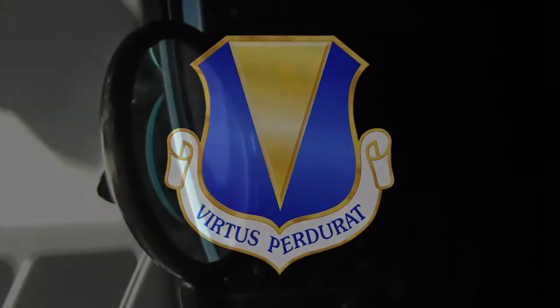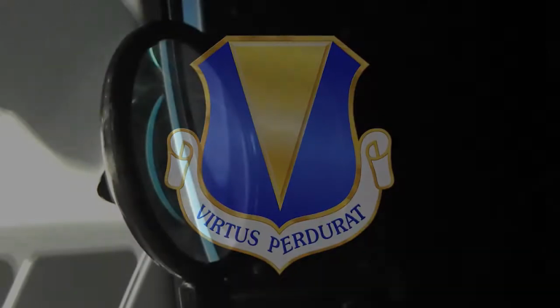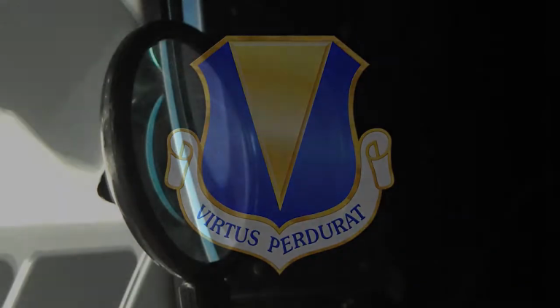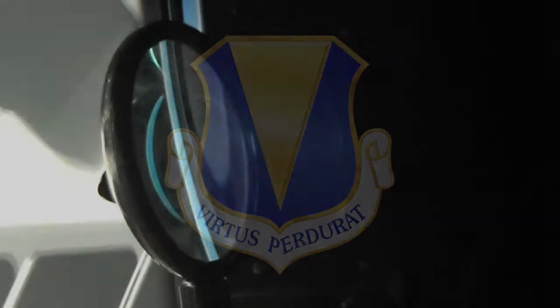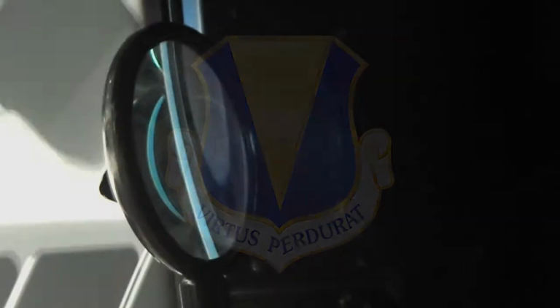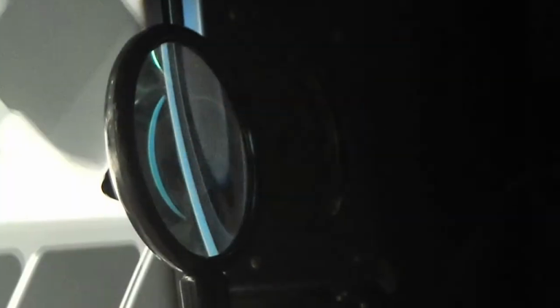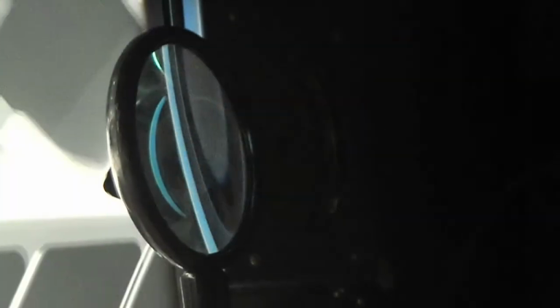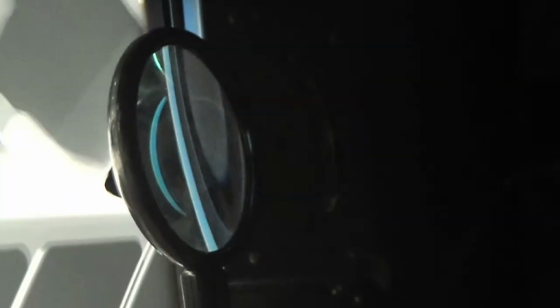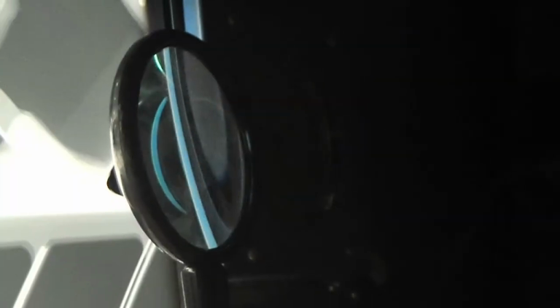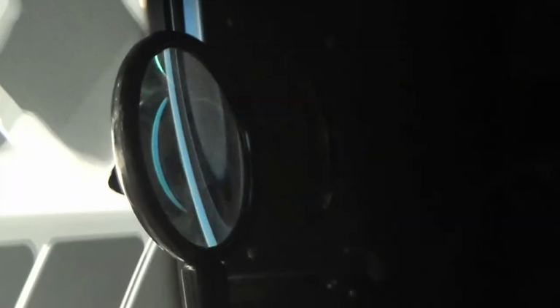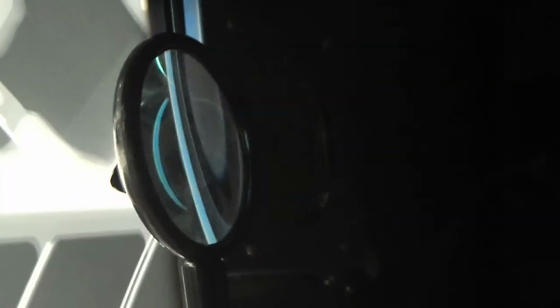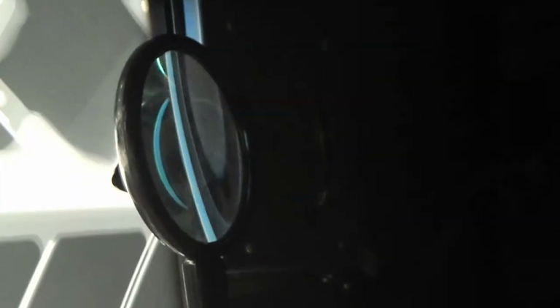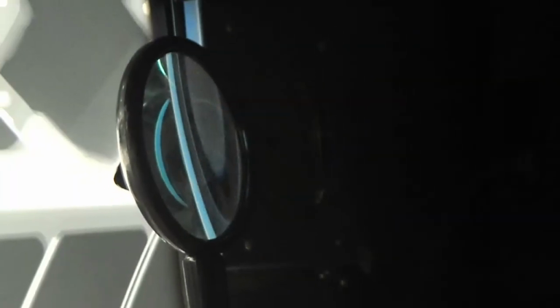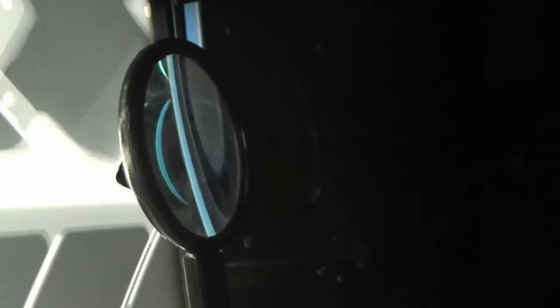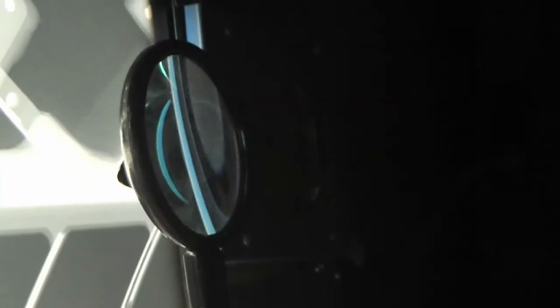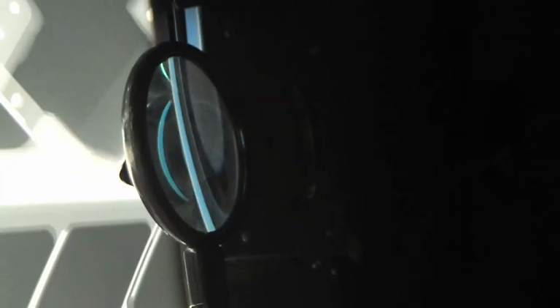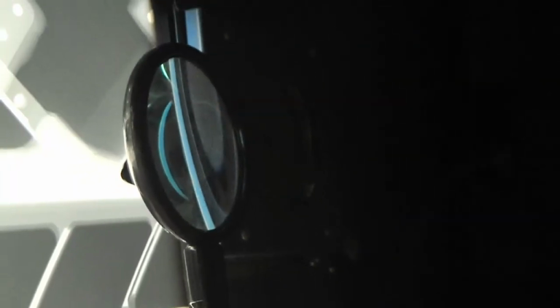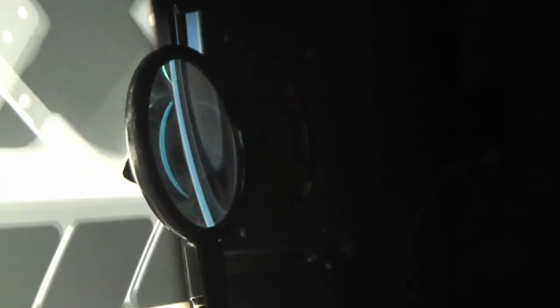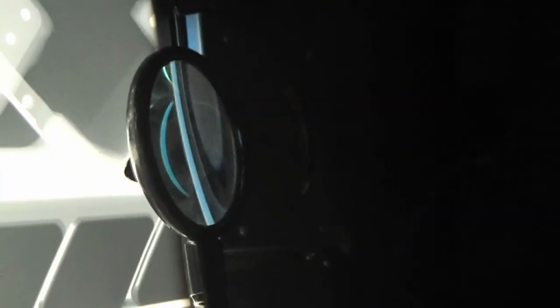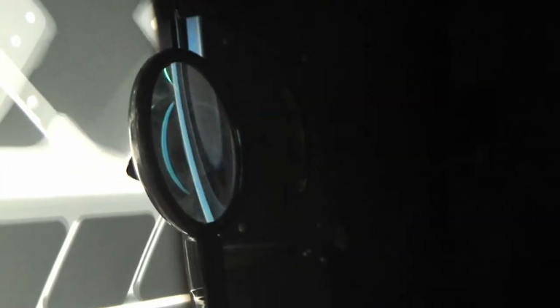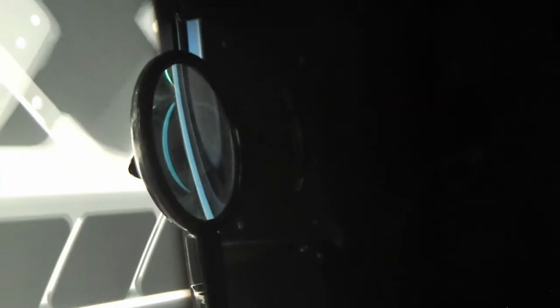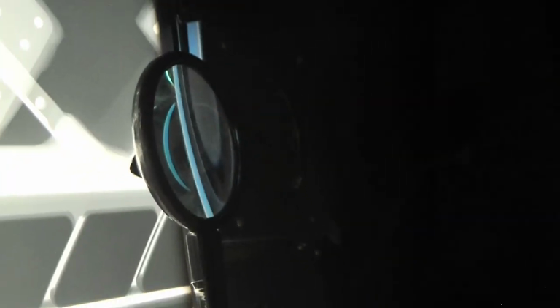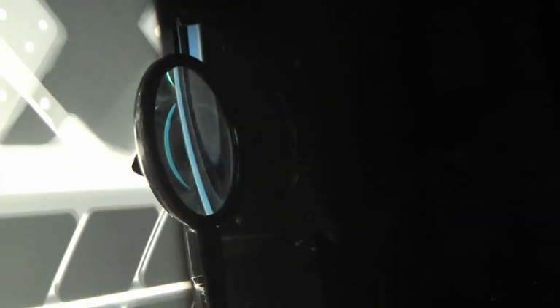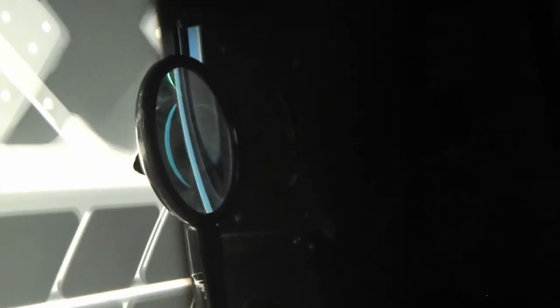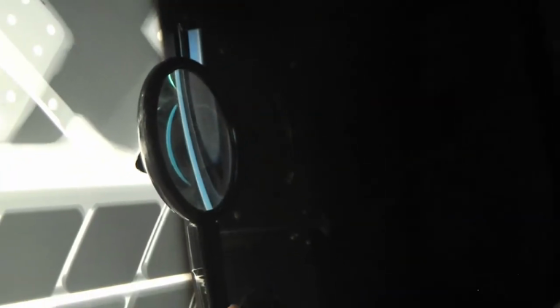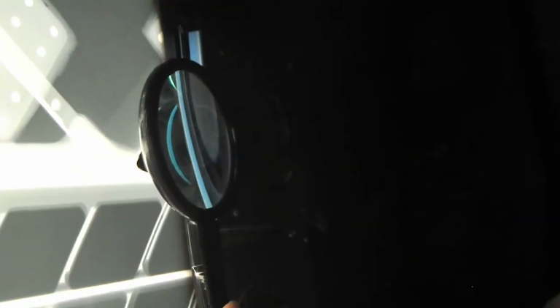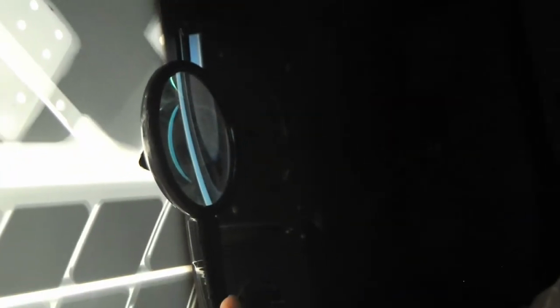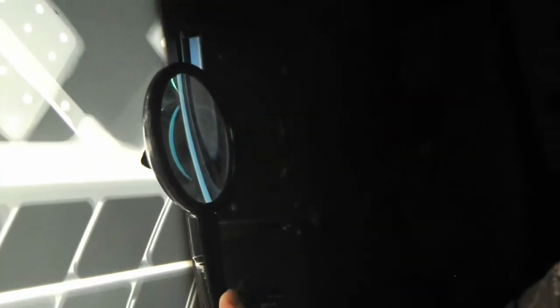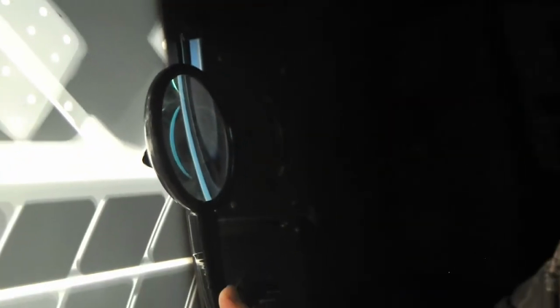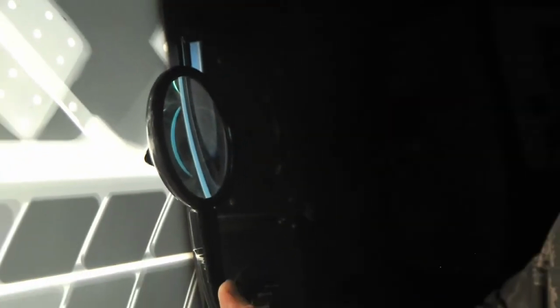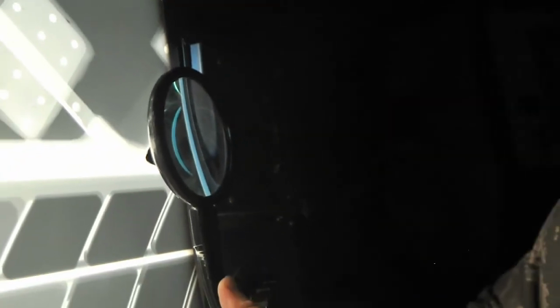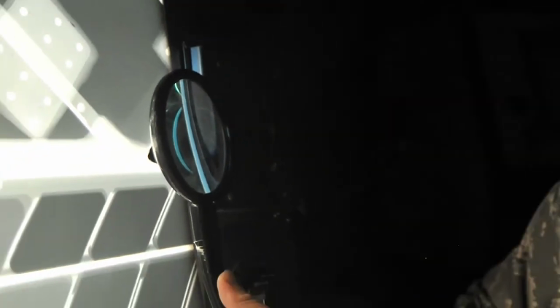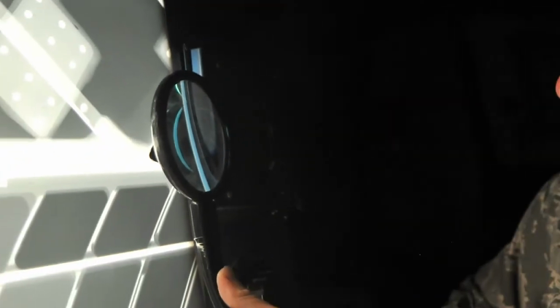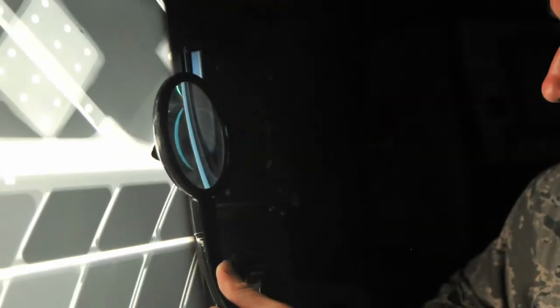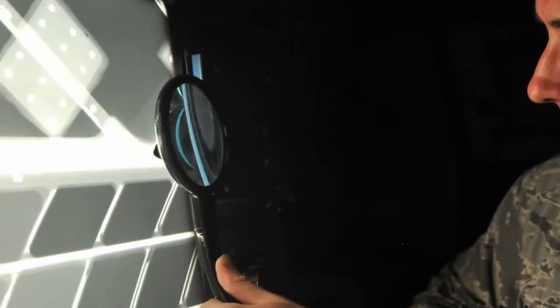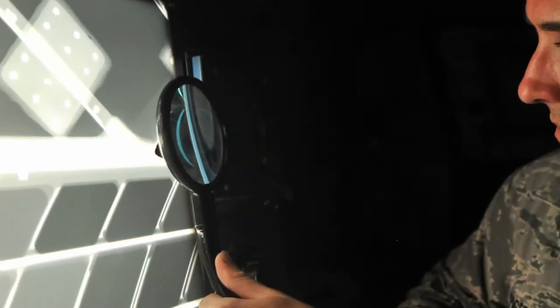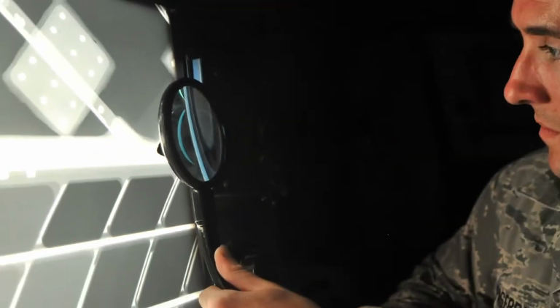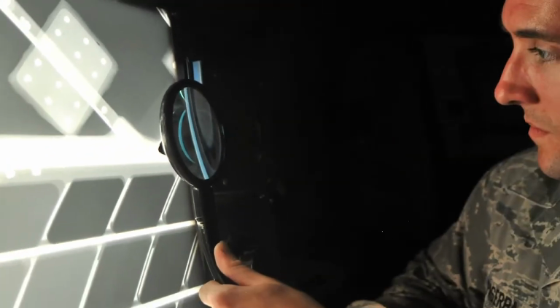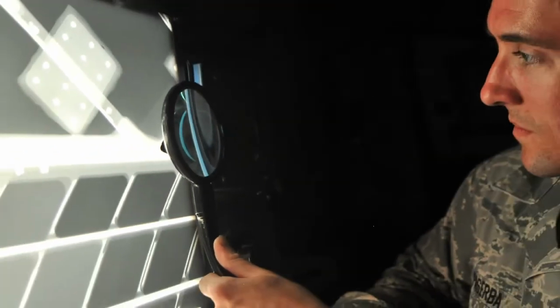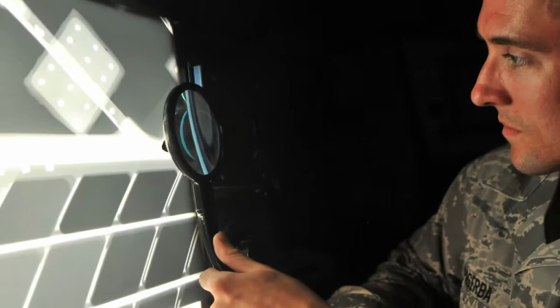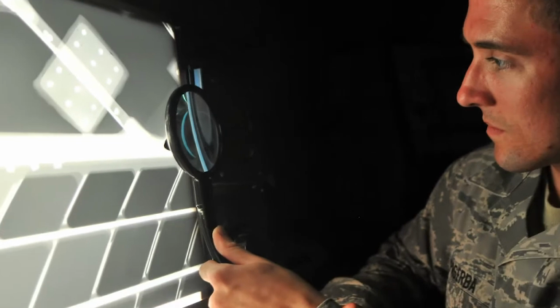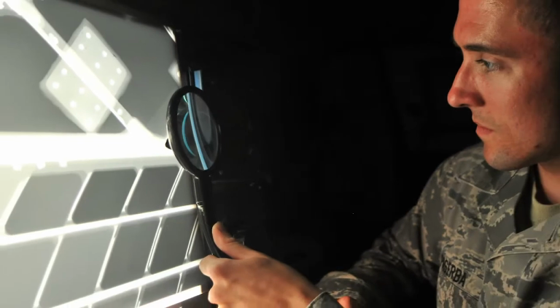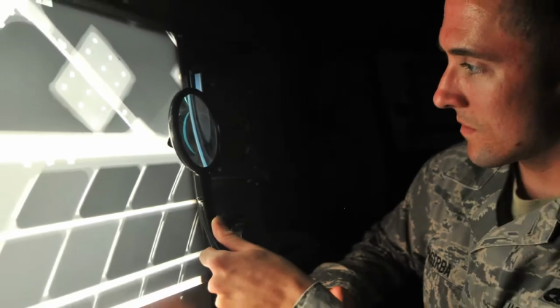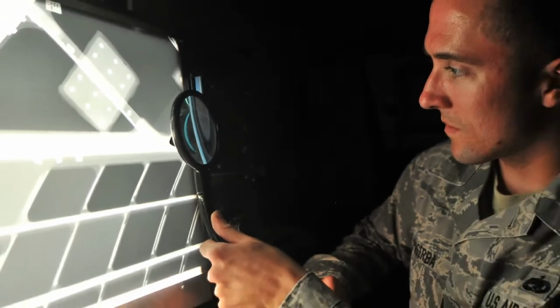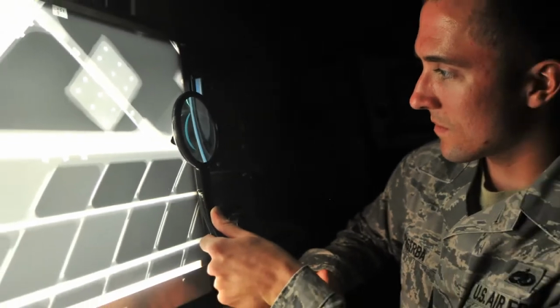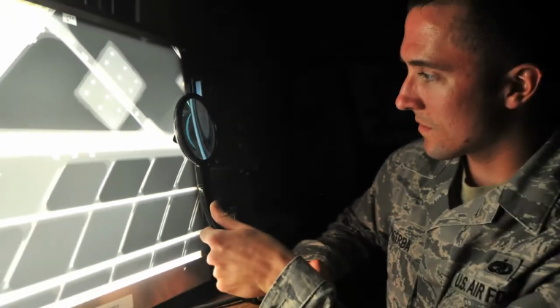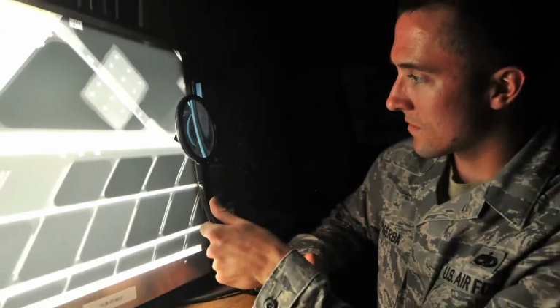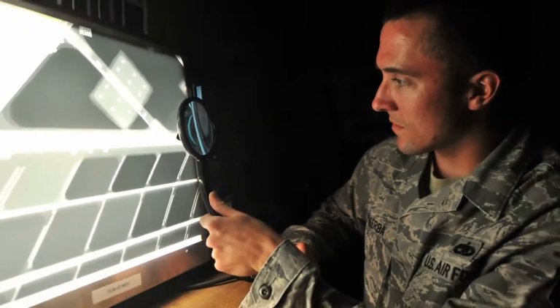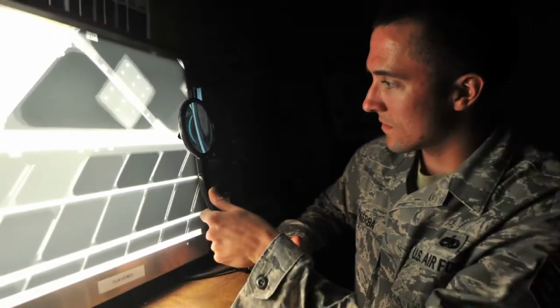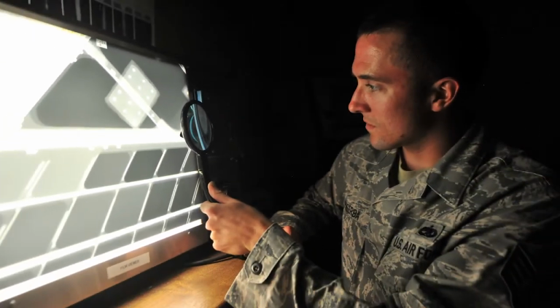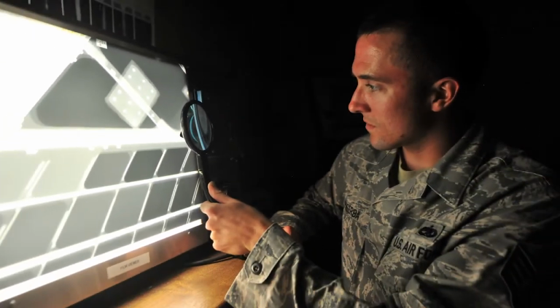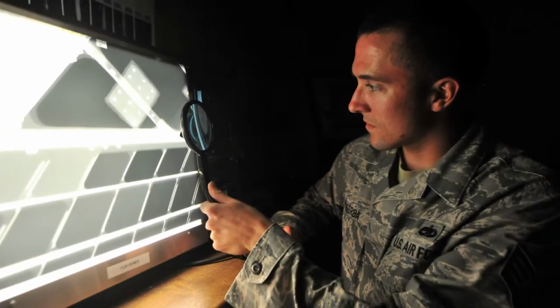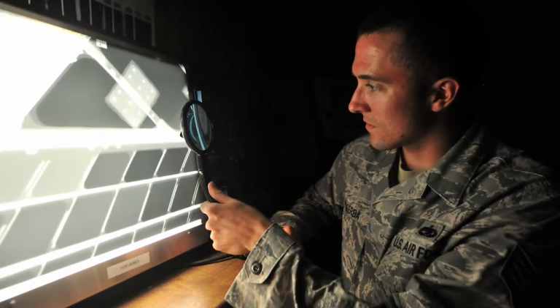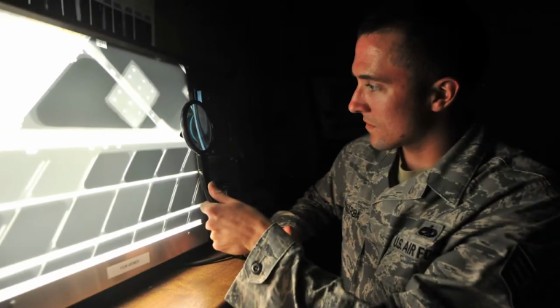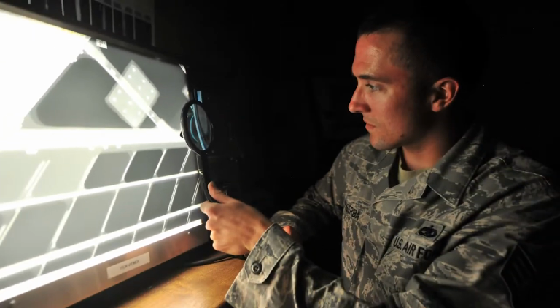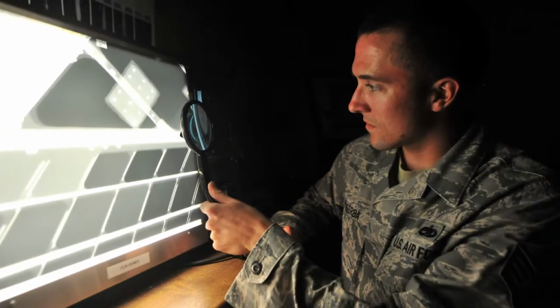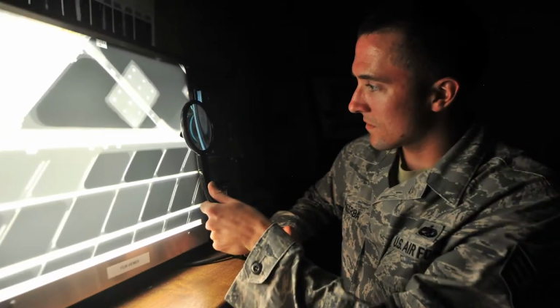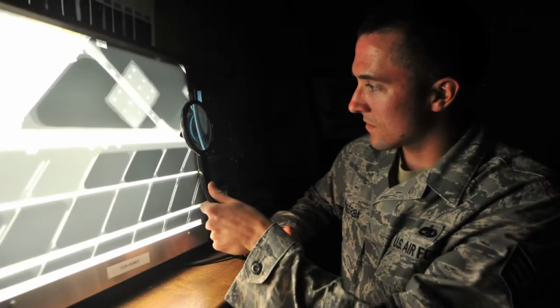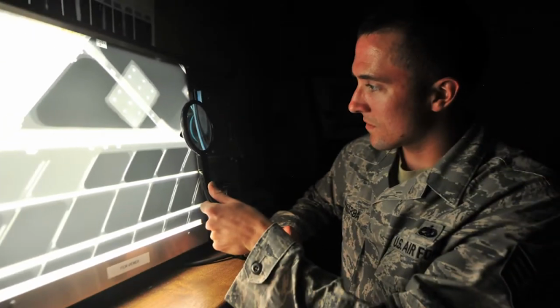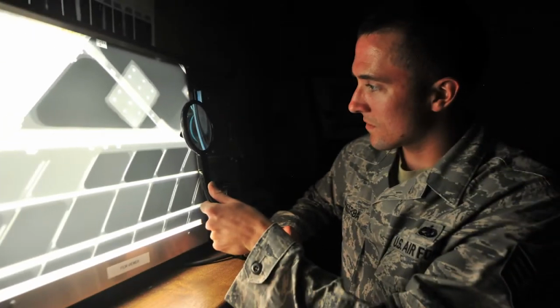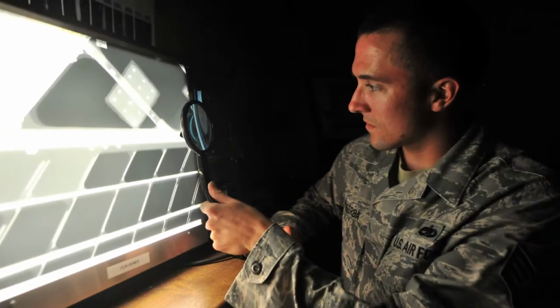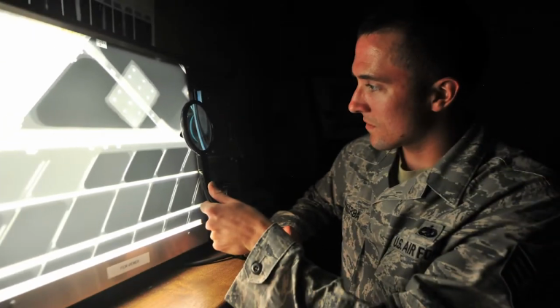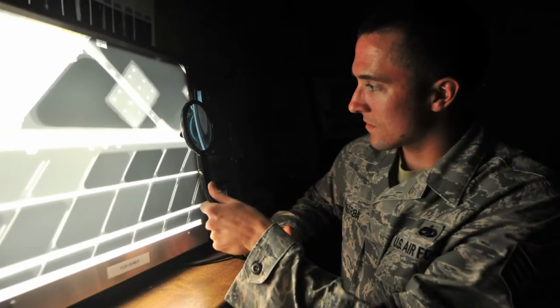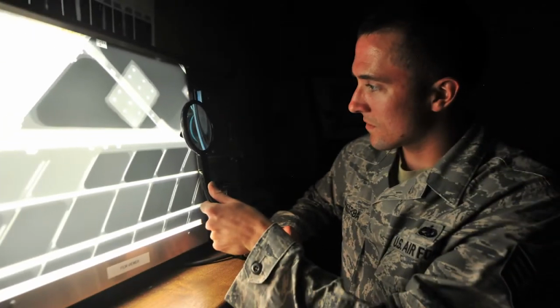In this photo, an 86th Maintenance Squadron NCO views a radiographic image on an aircraft internal structure.